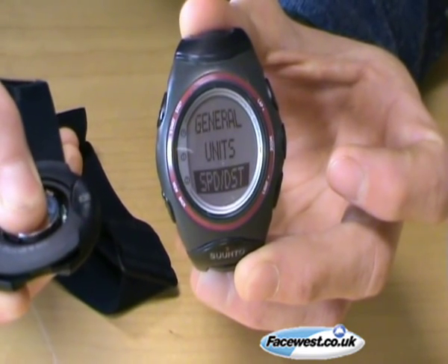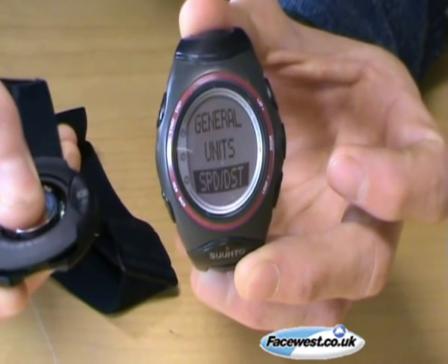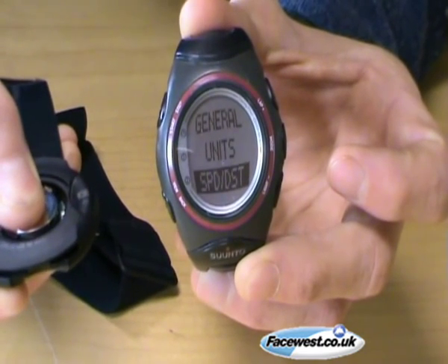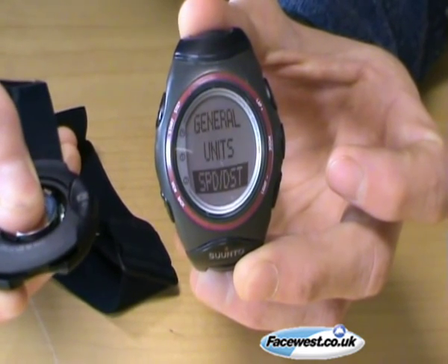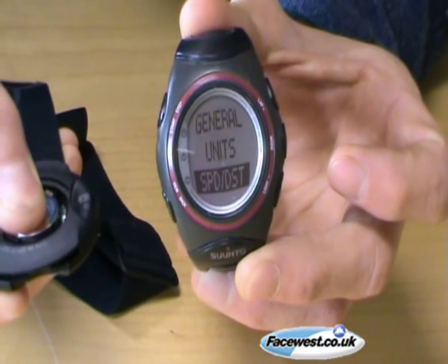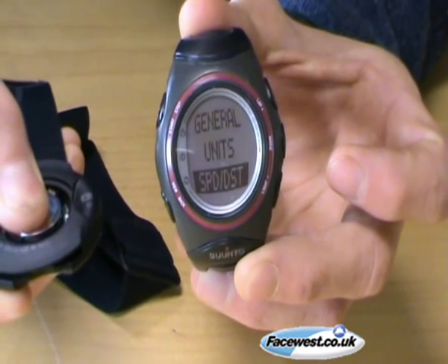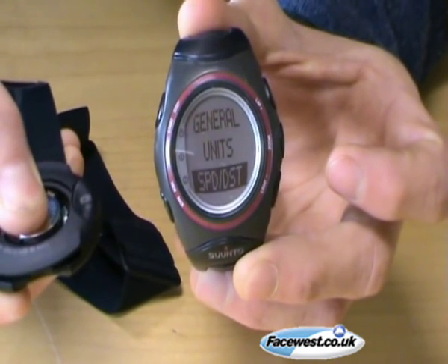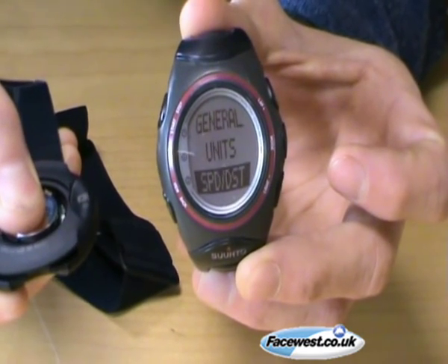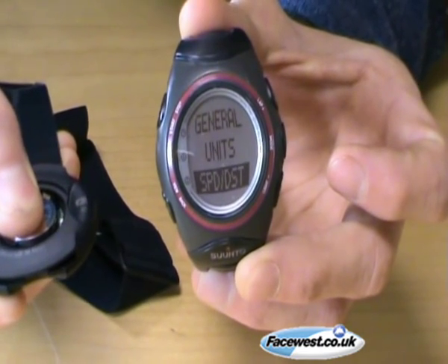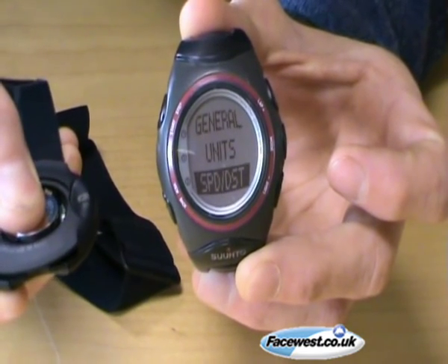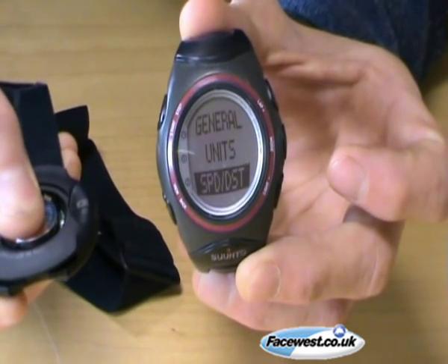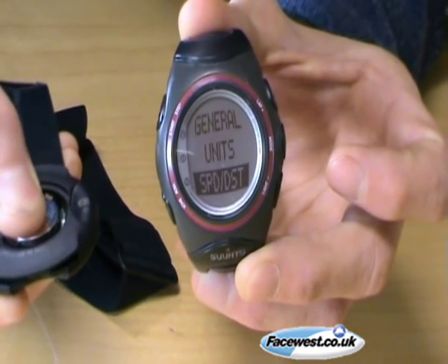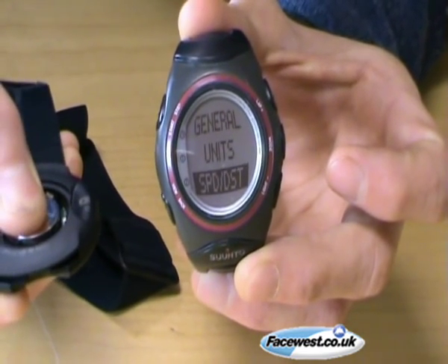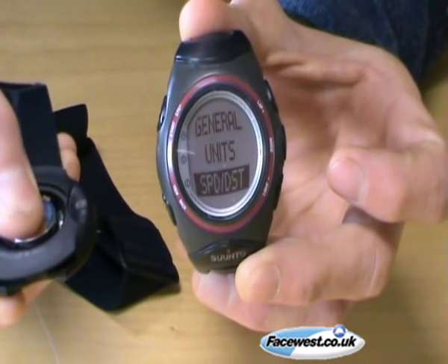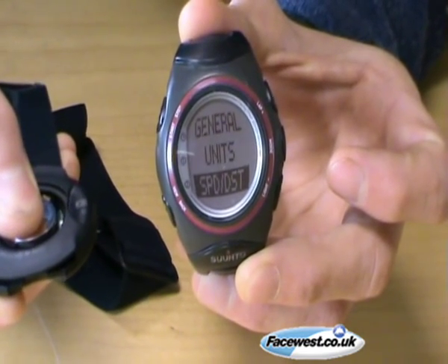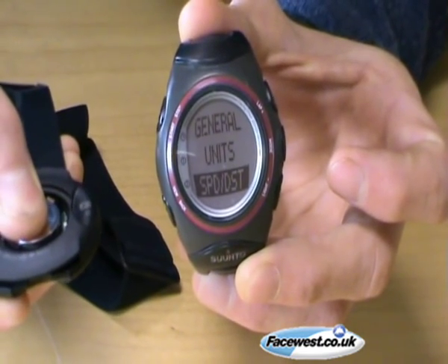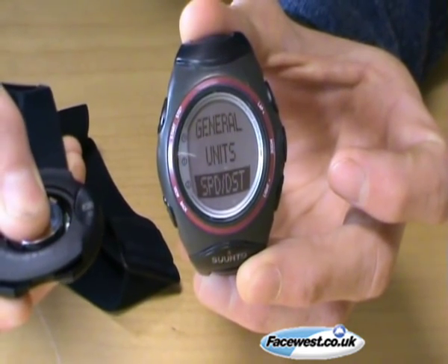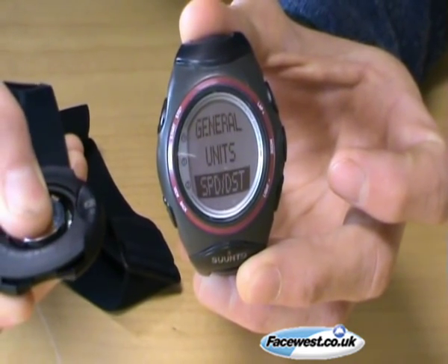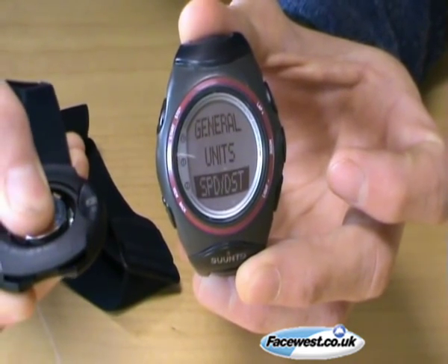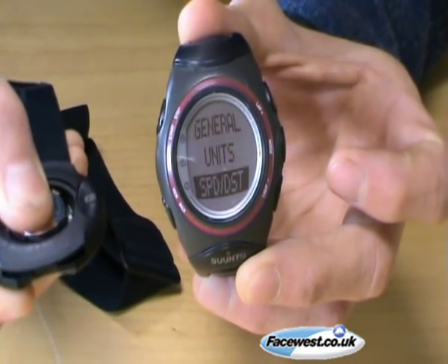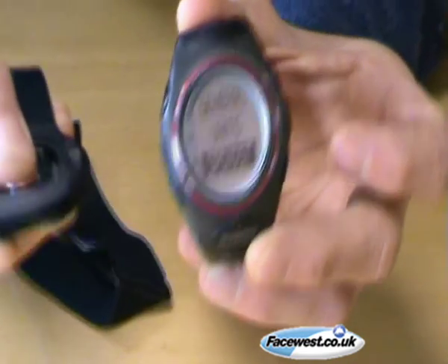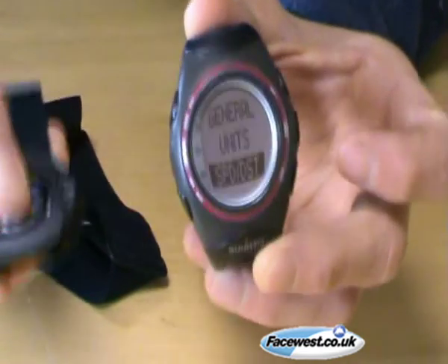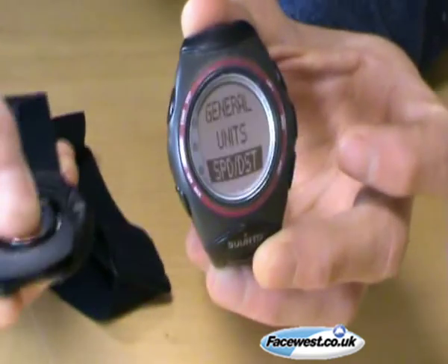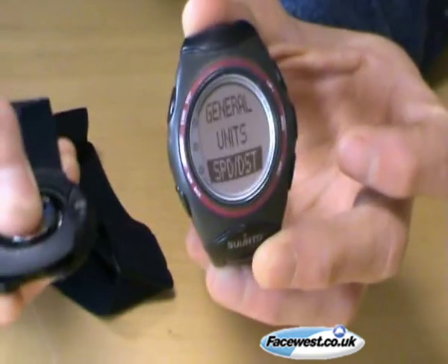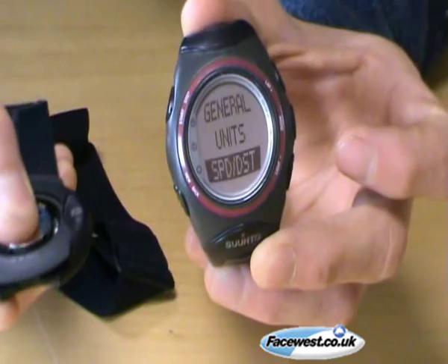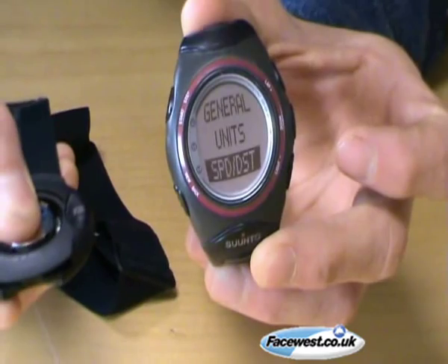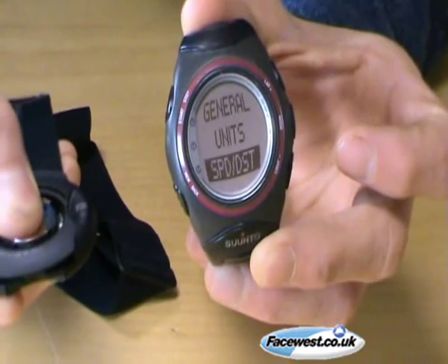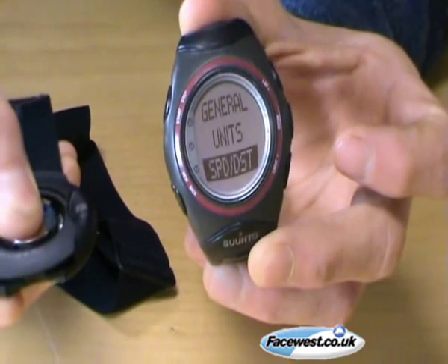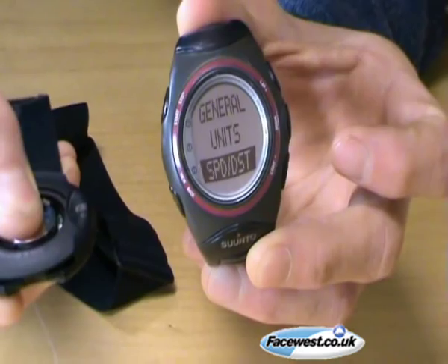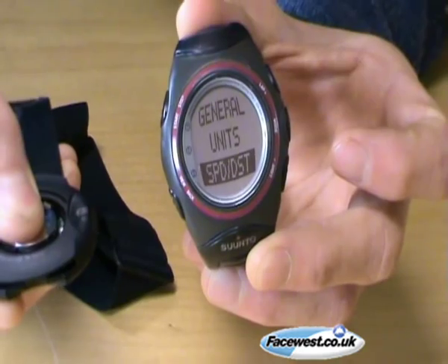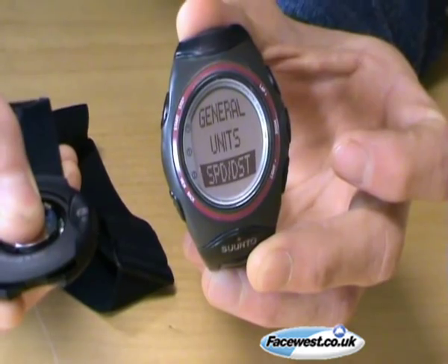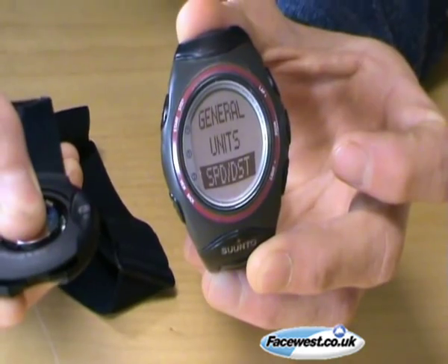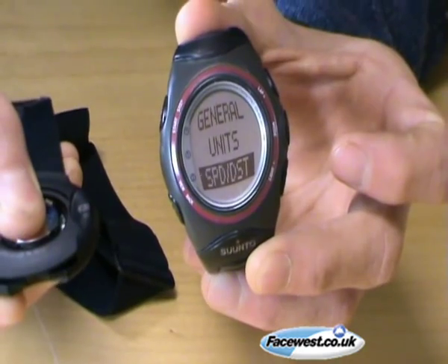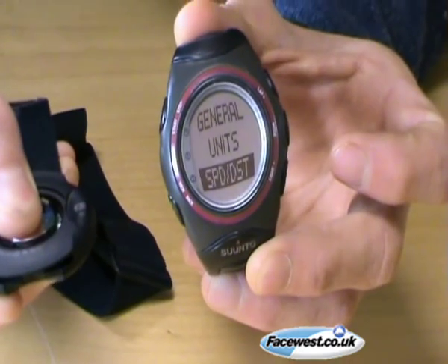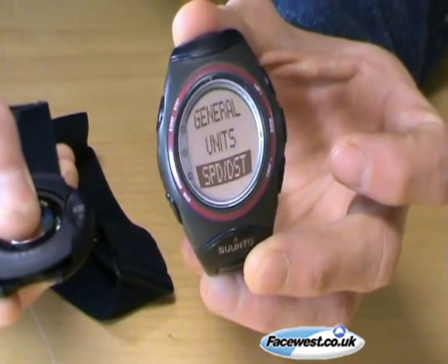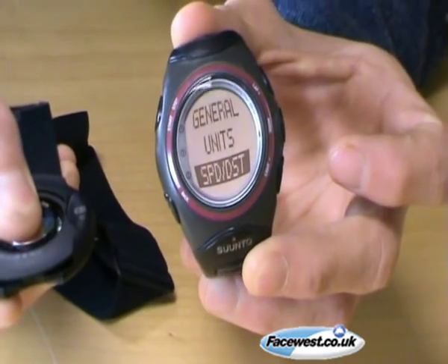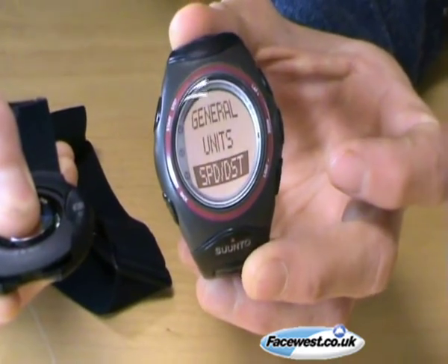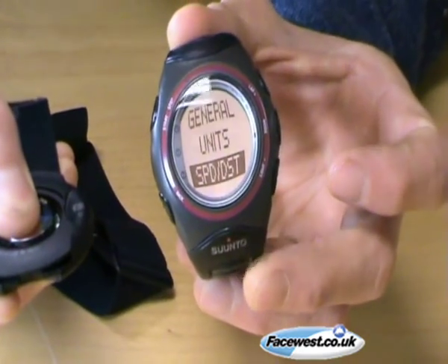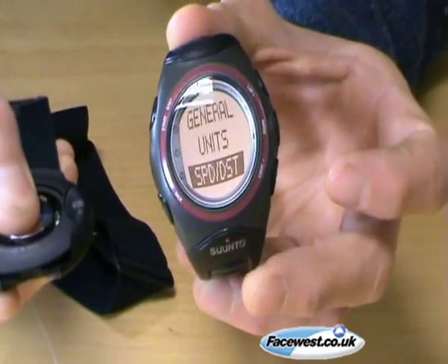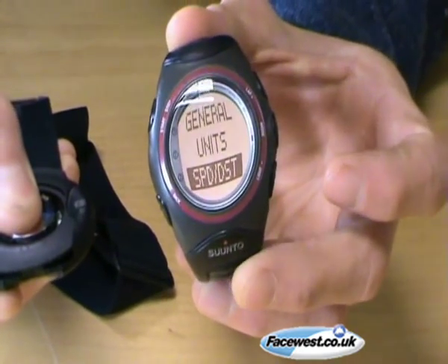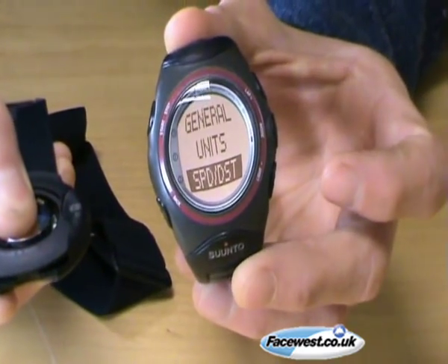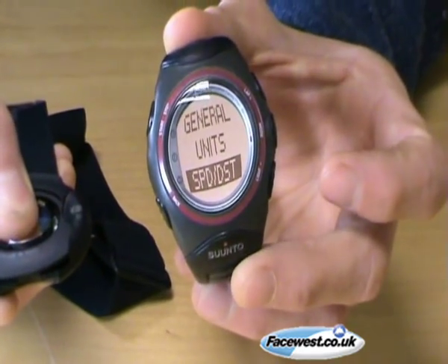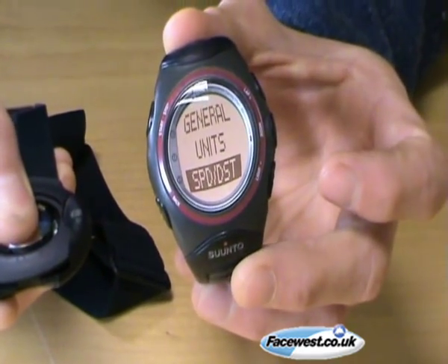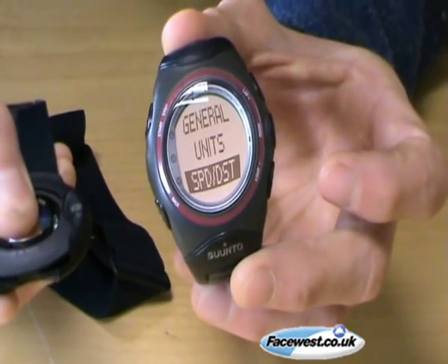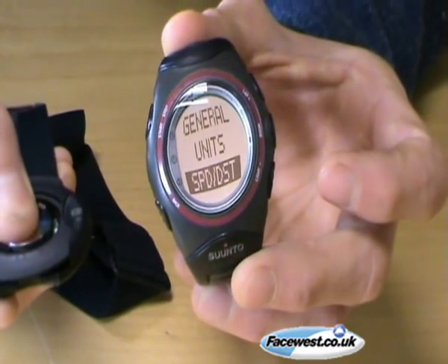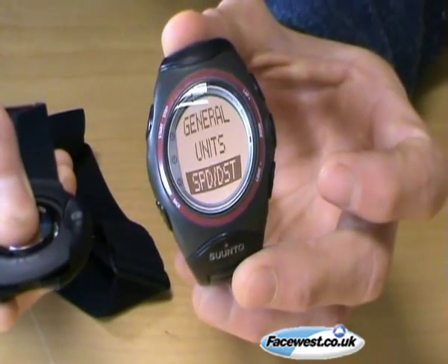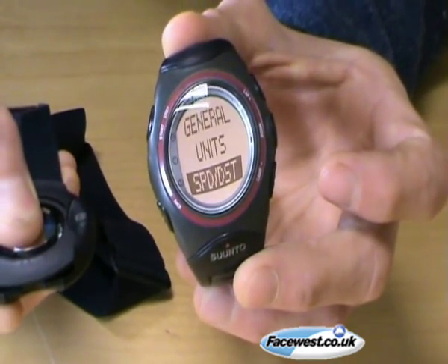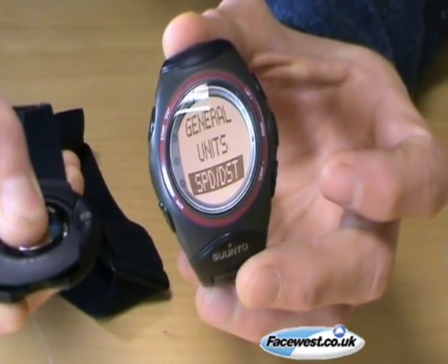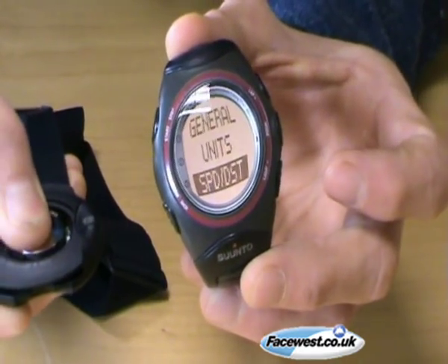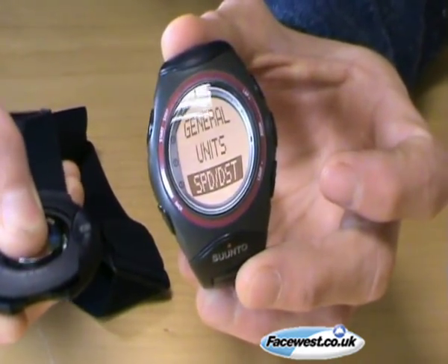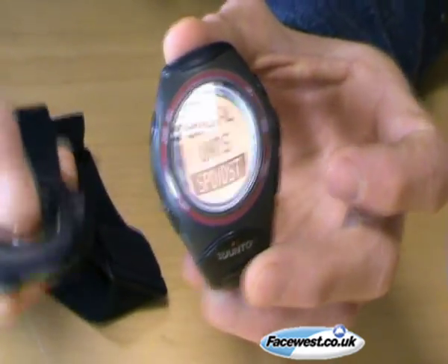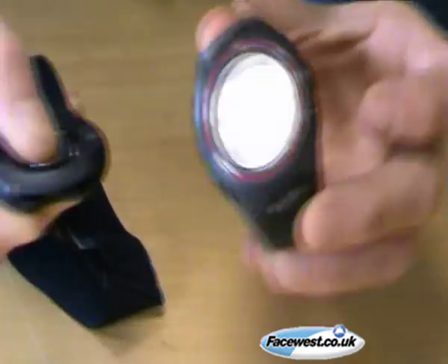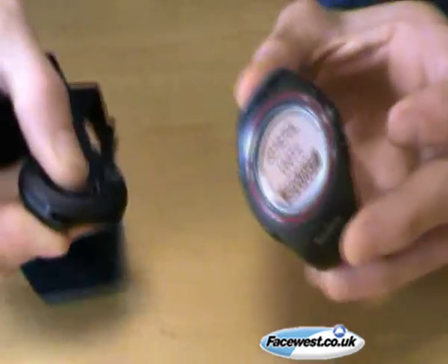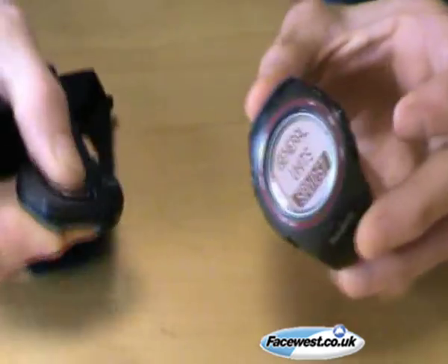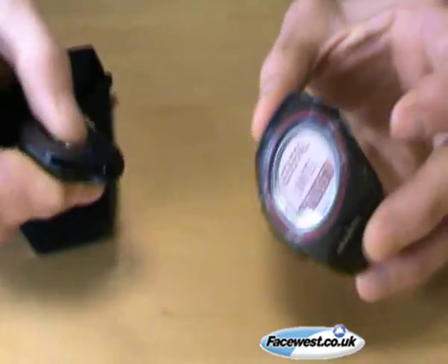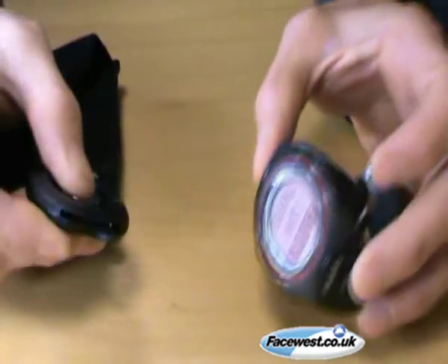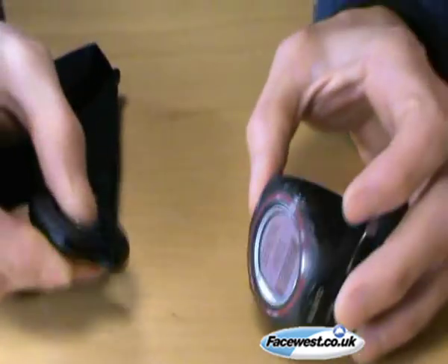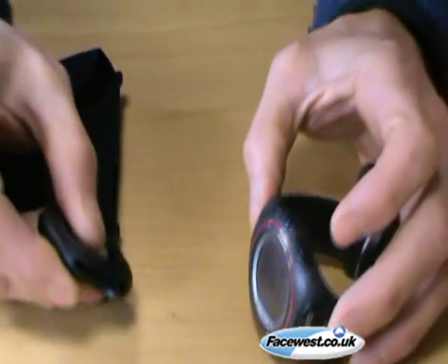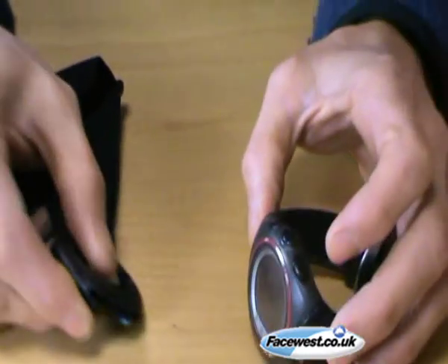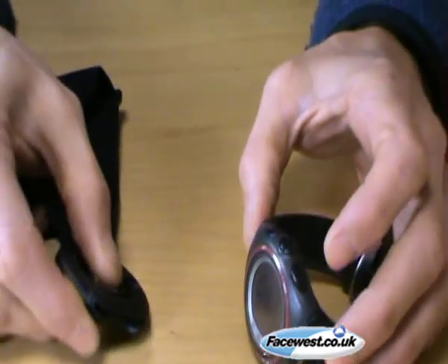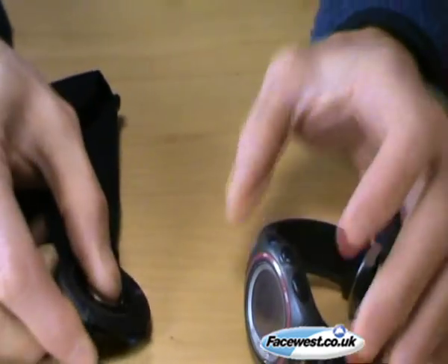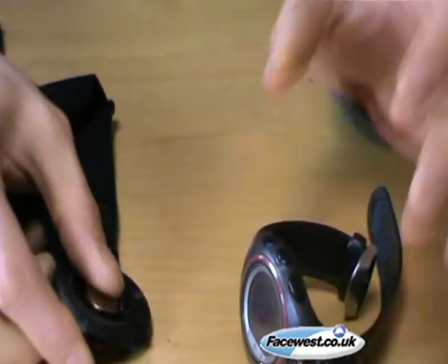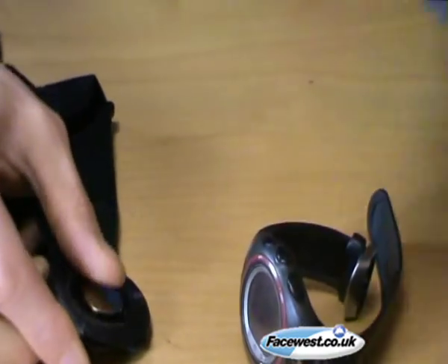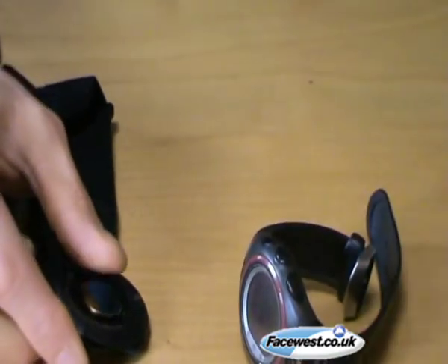You see, then it disappears that quickly, but now you know the heart rate belt has been paired. Thanks very much.